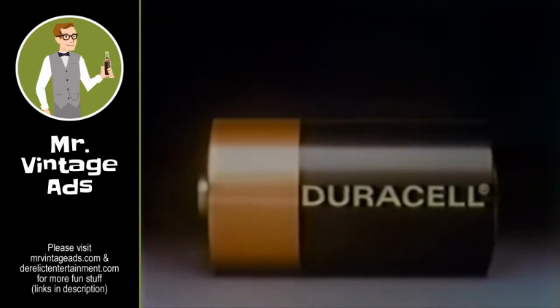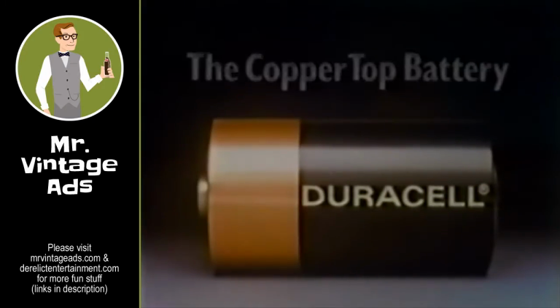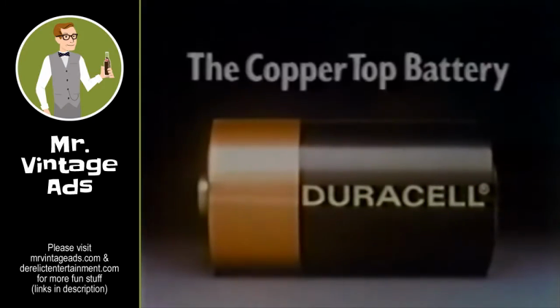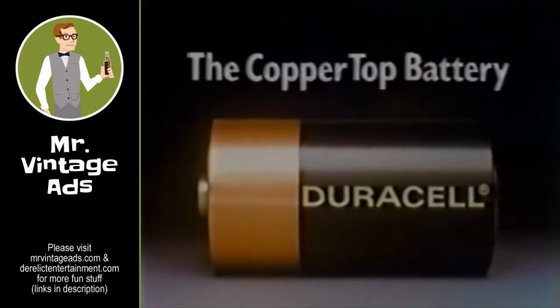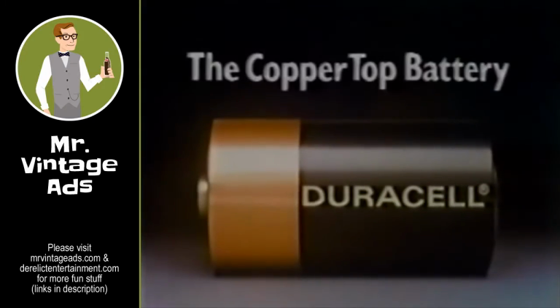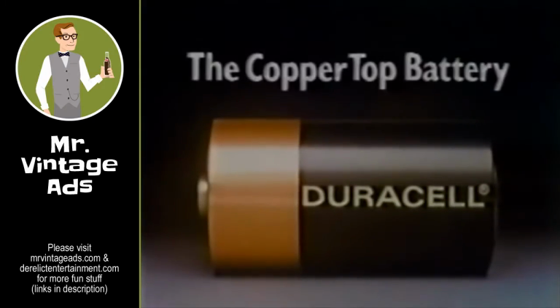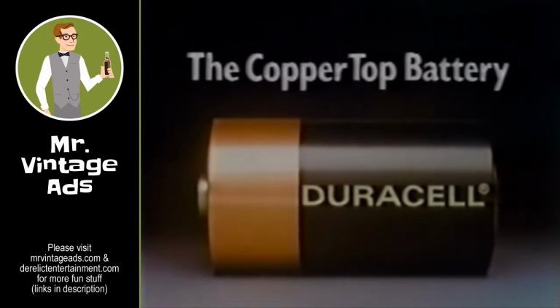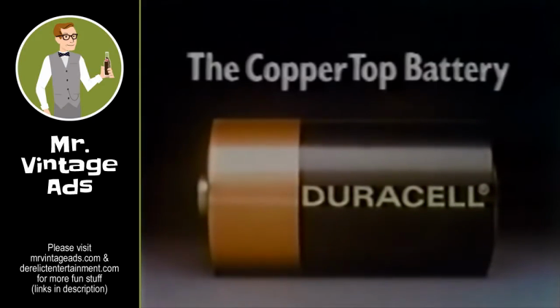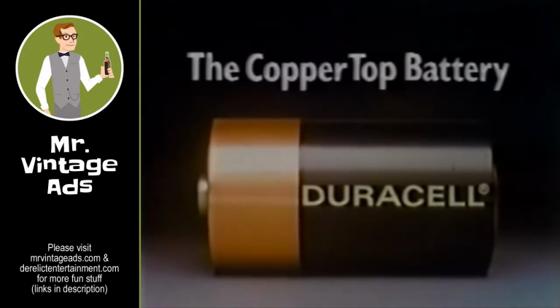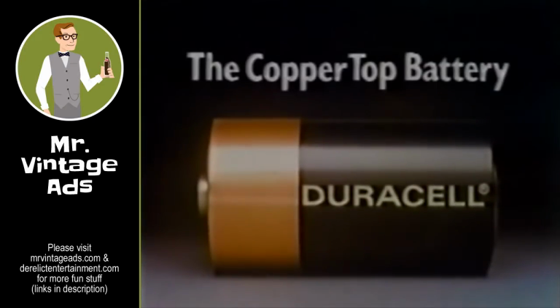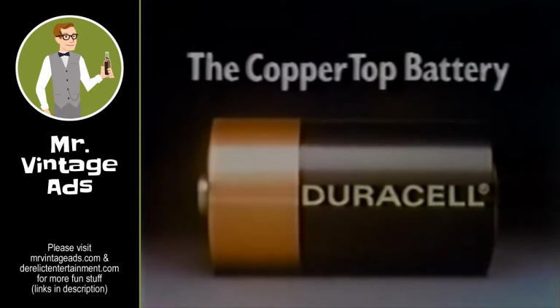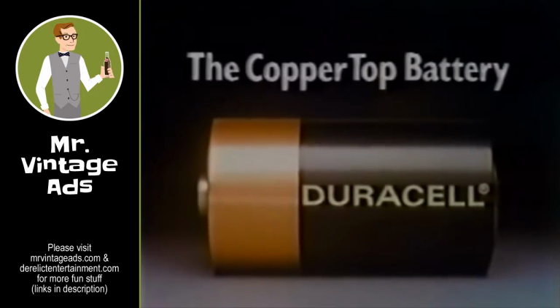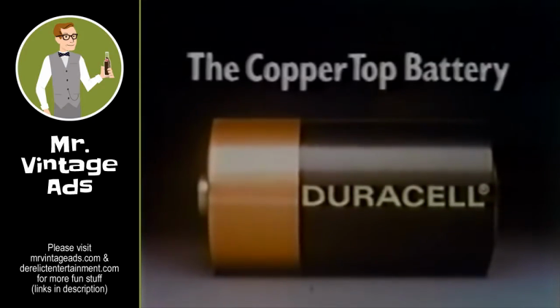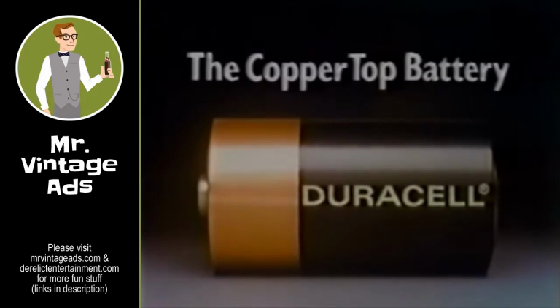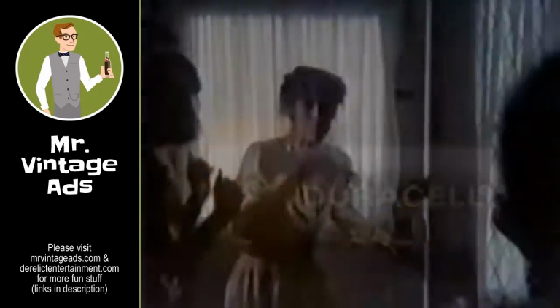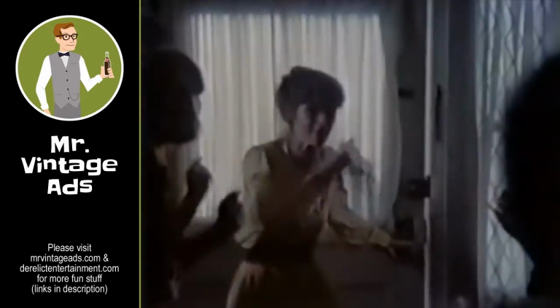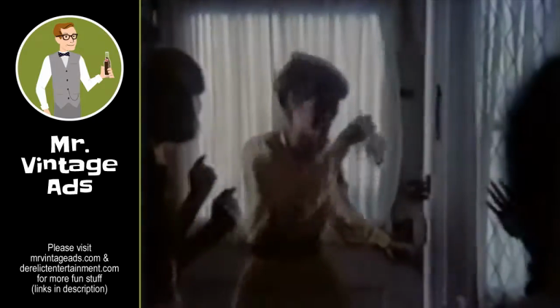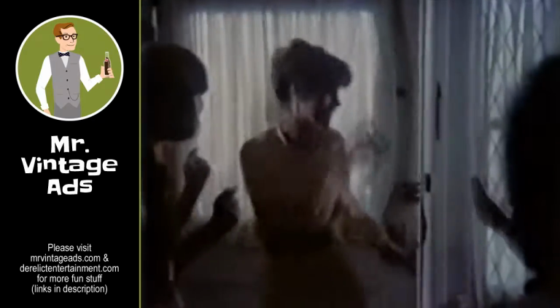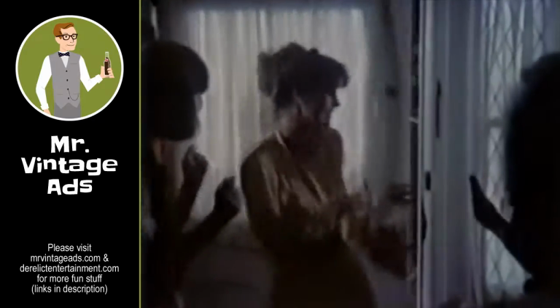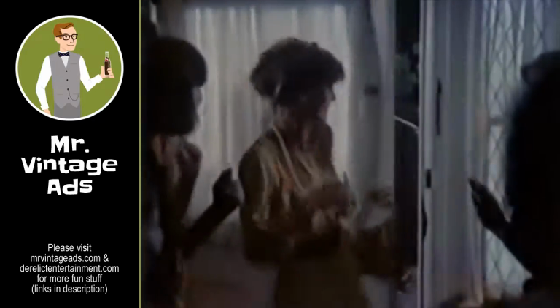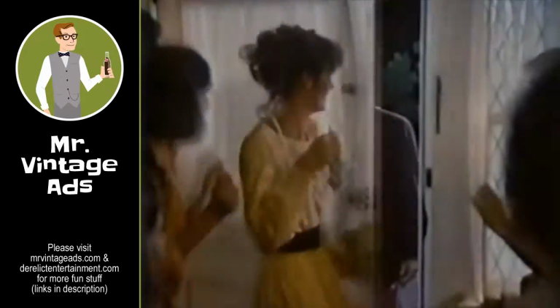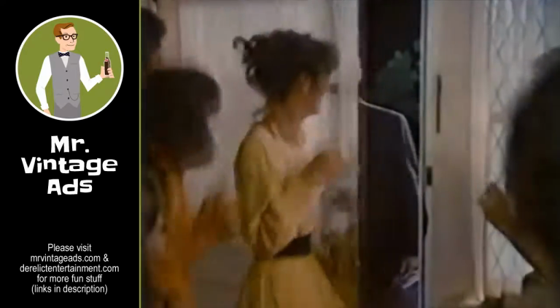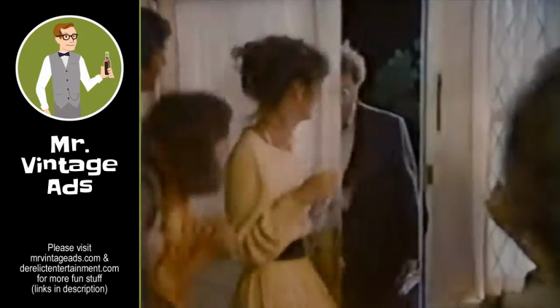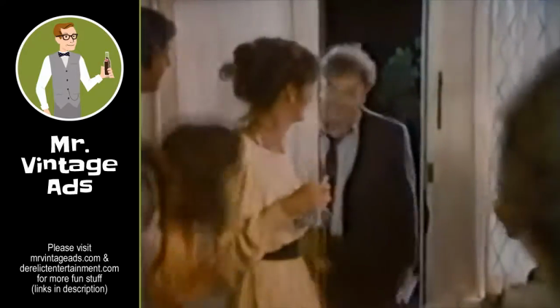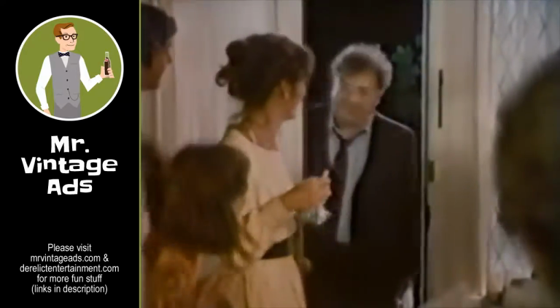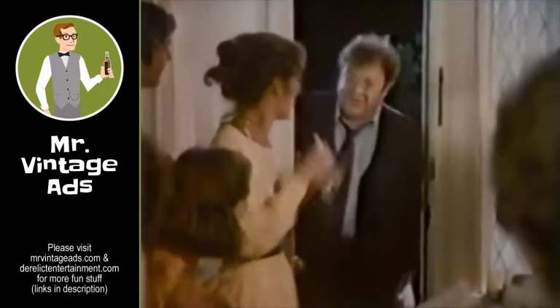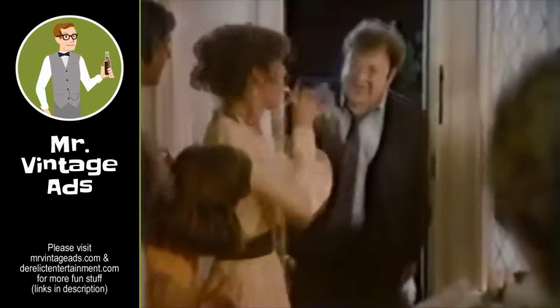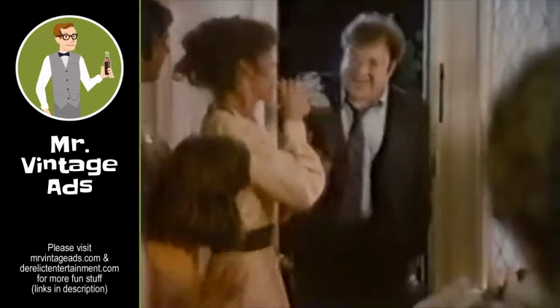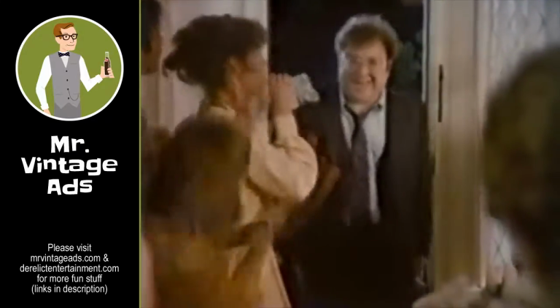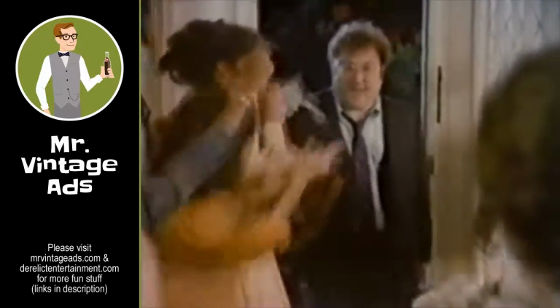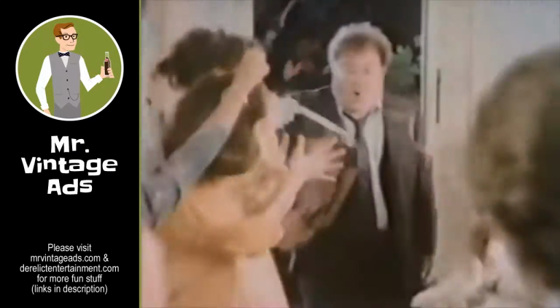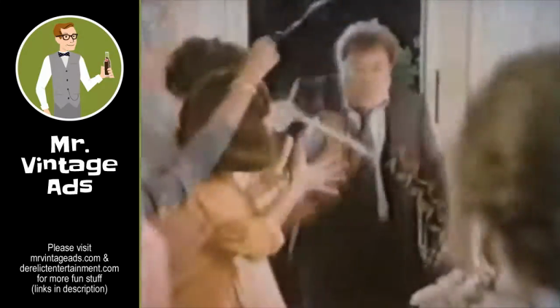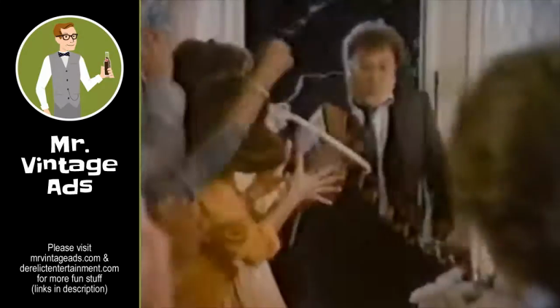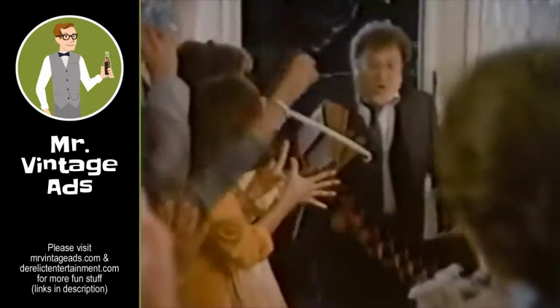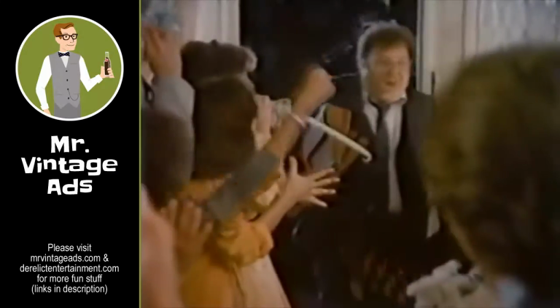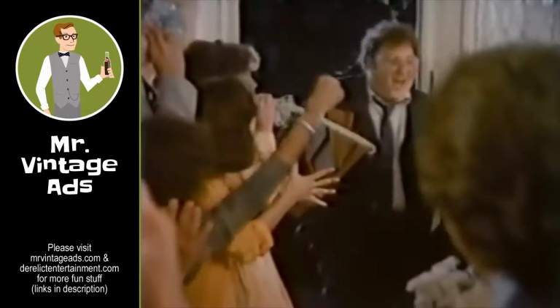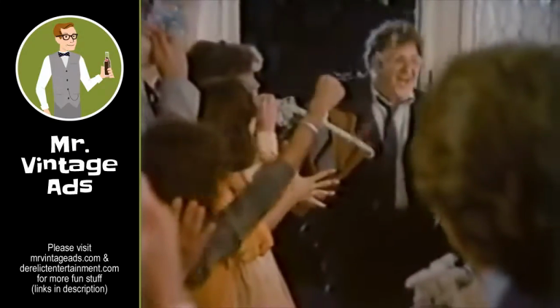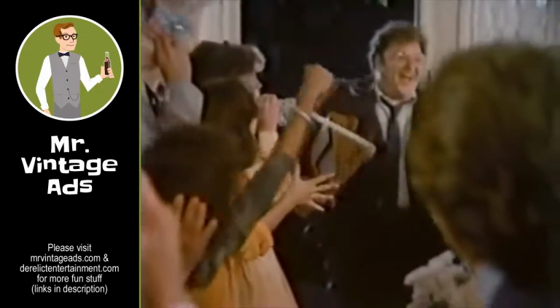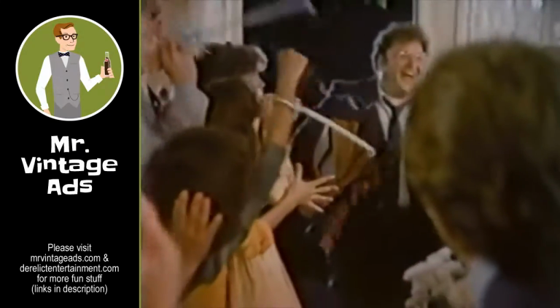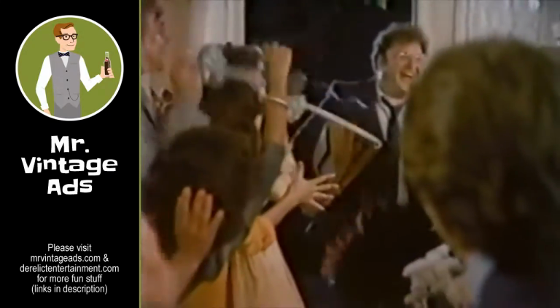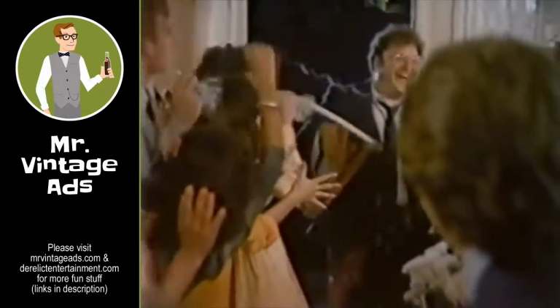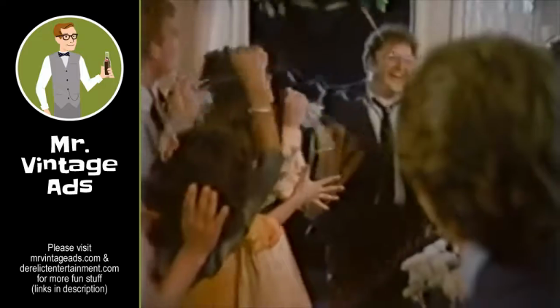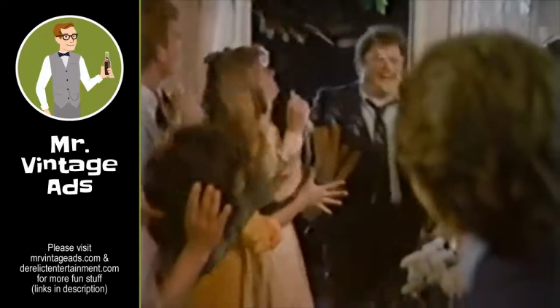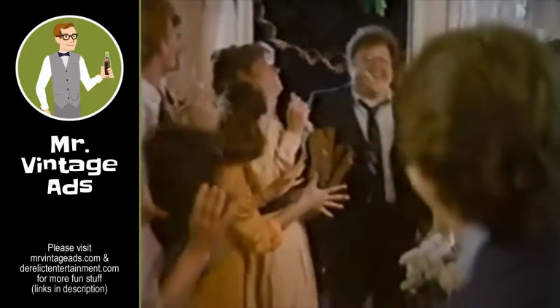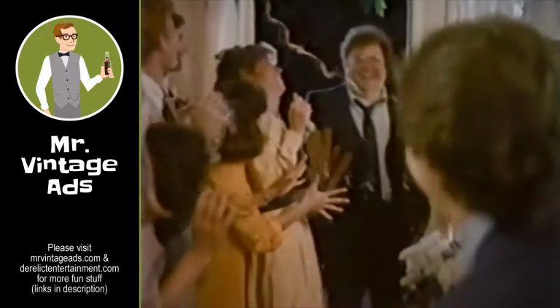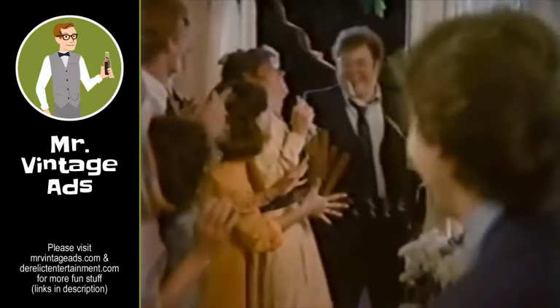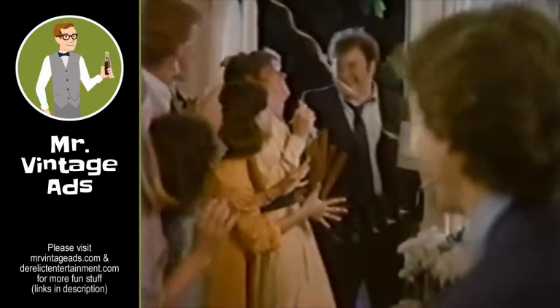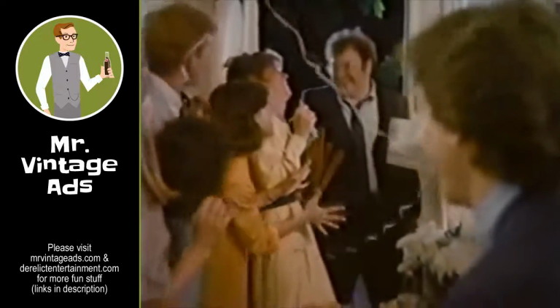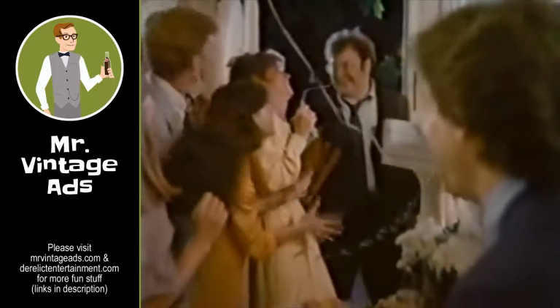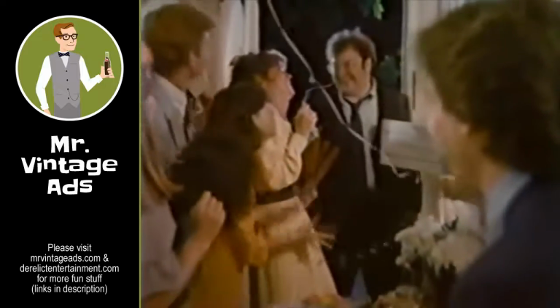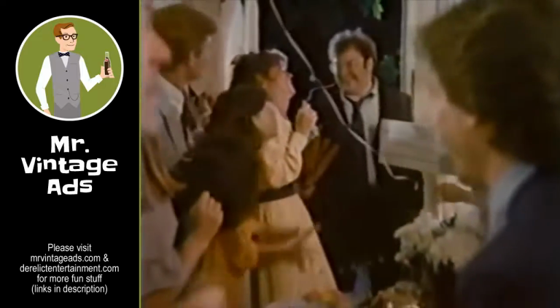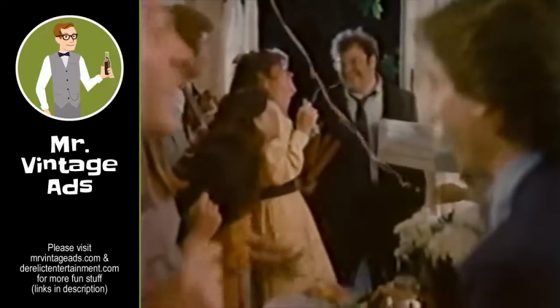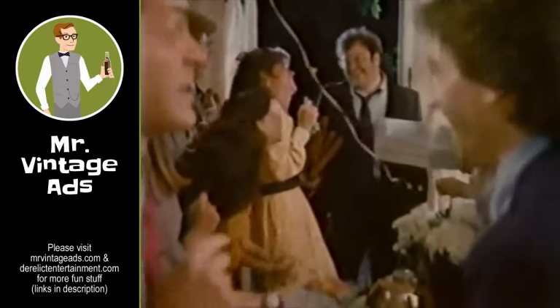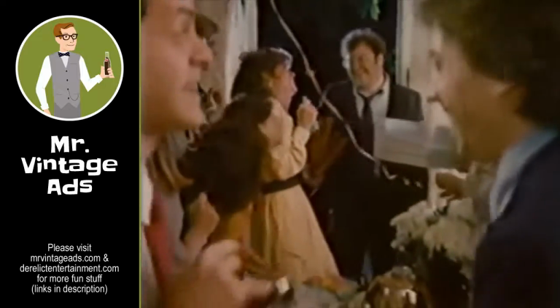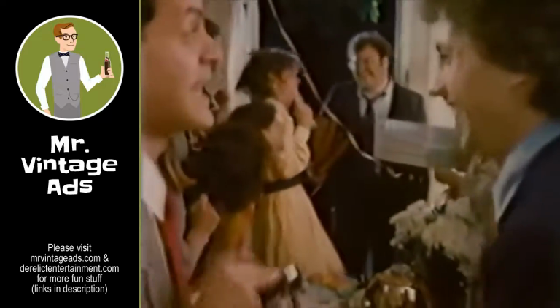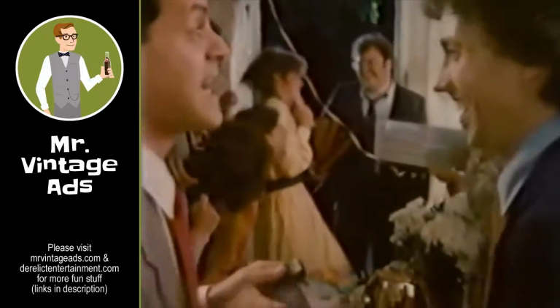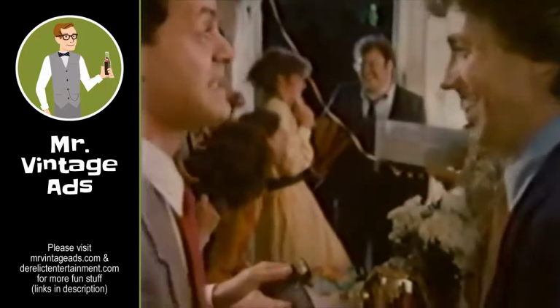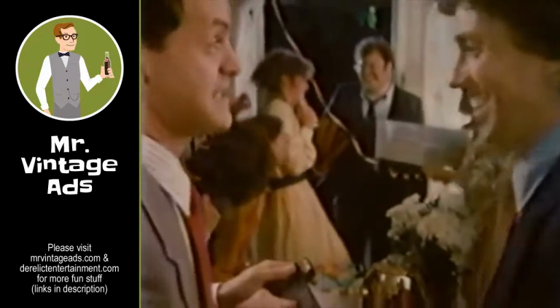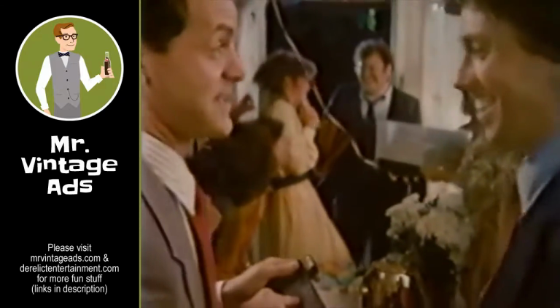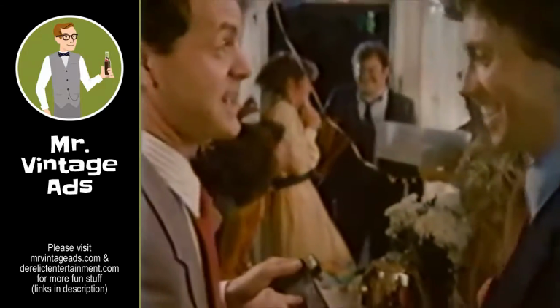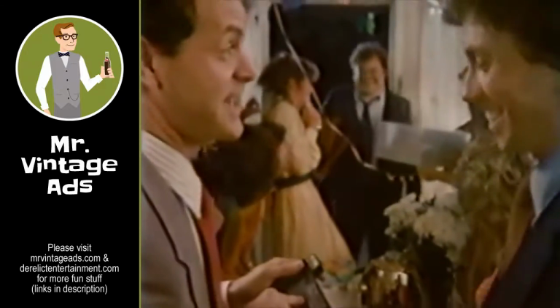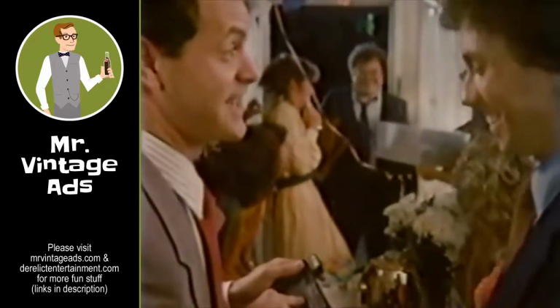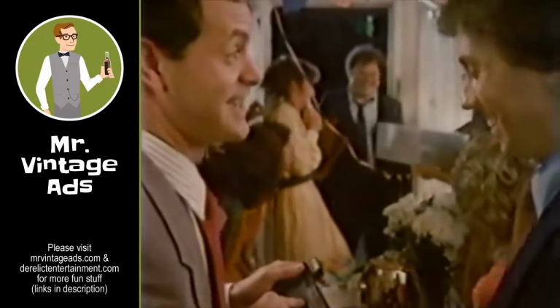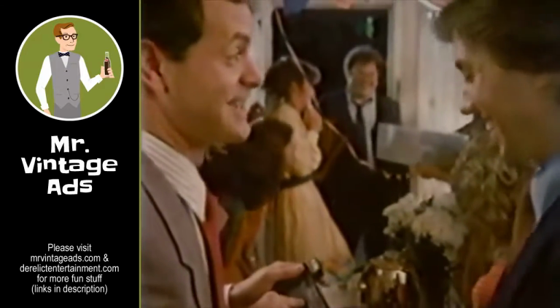The copper top battery. No regular battery looks like it. Or lasts like it.